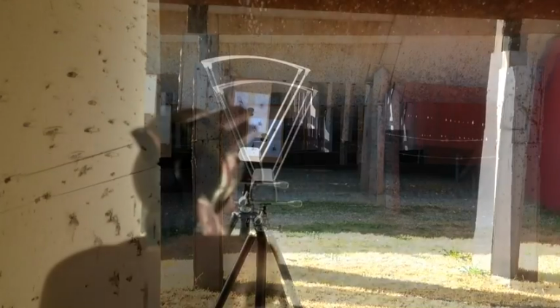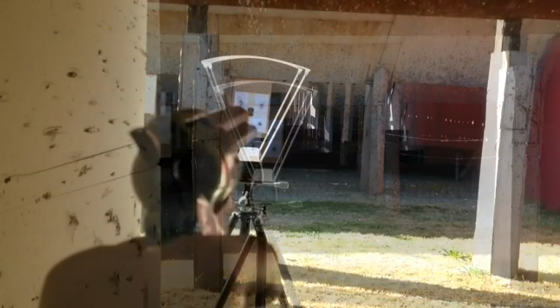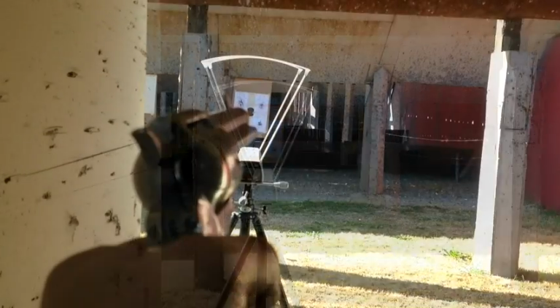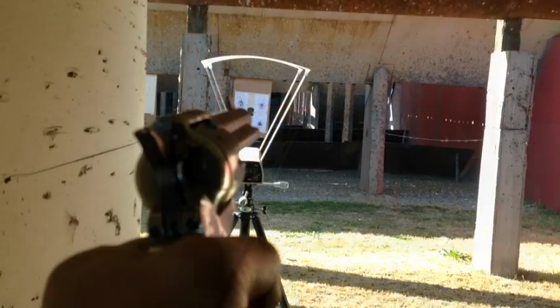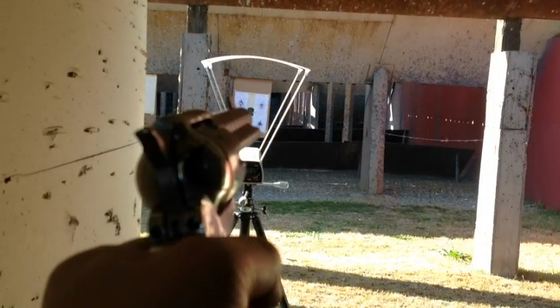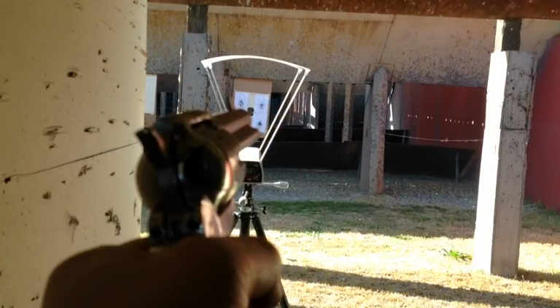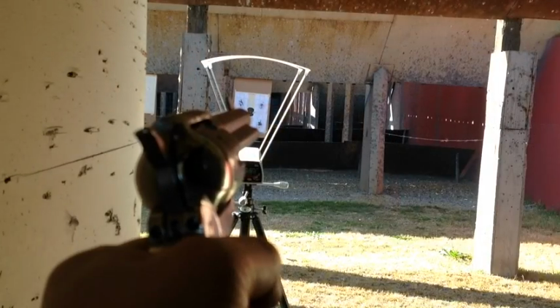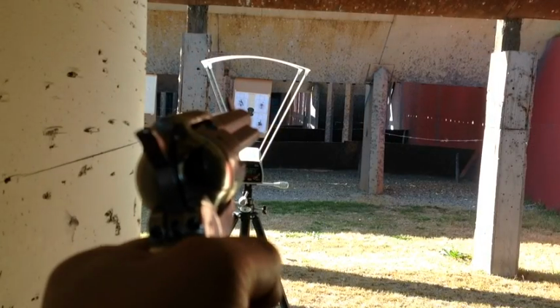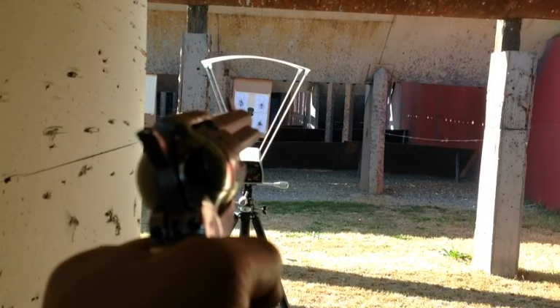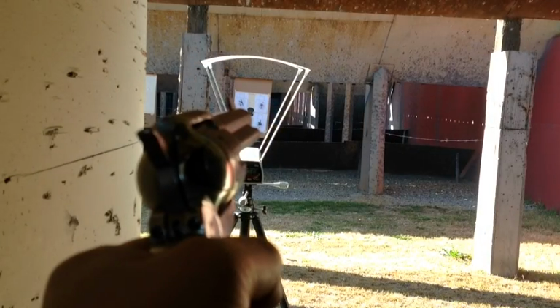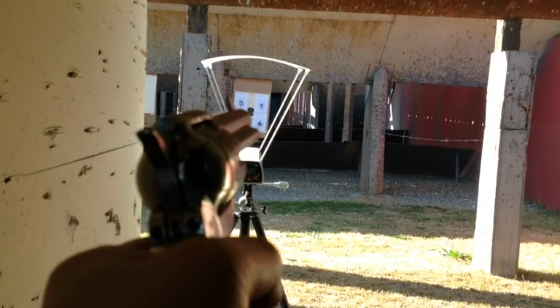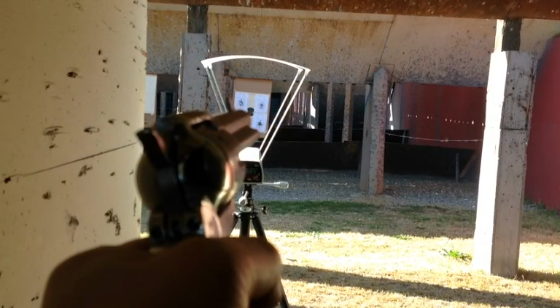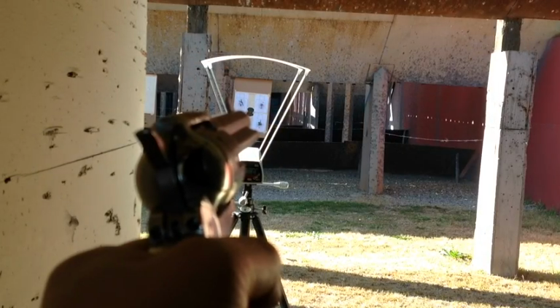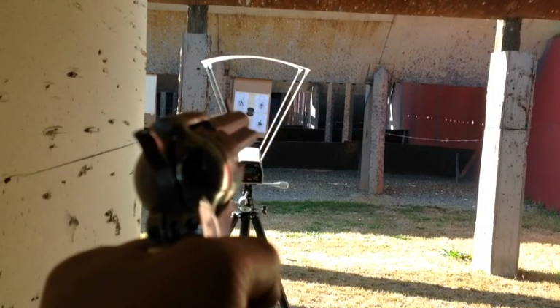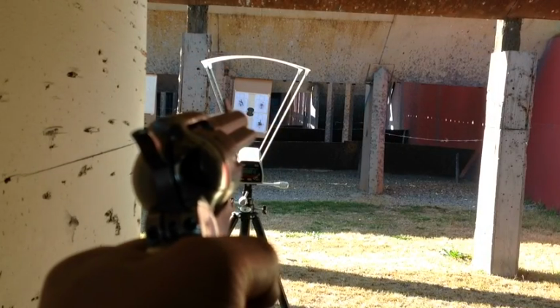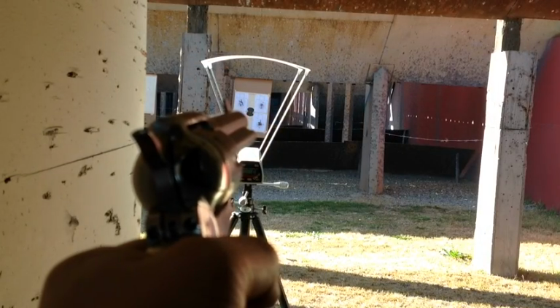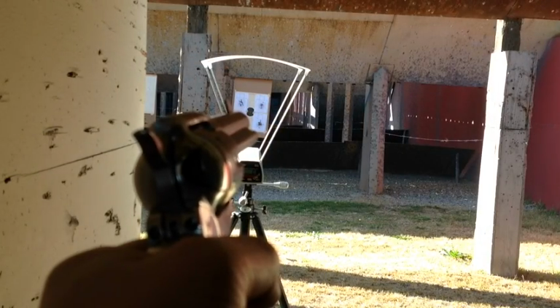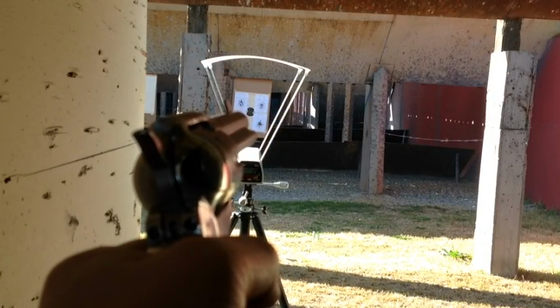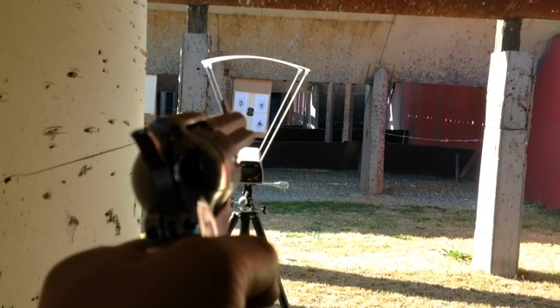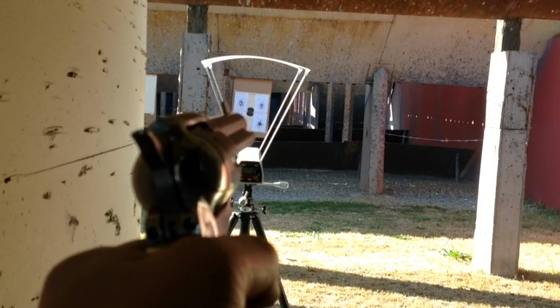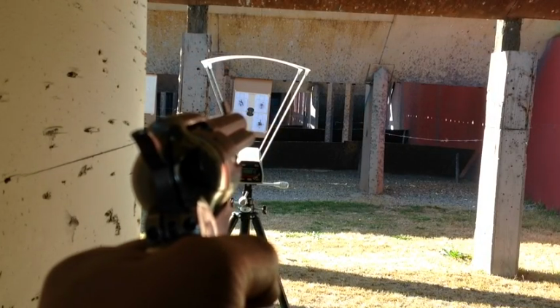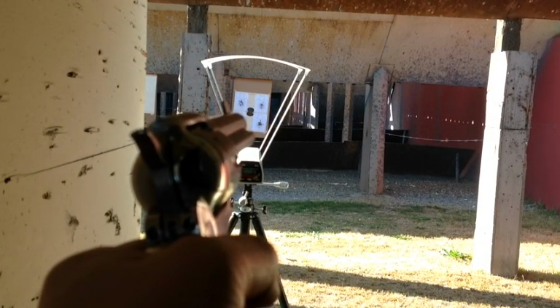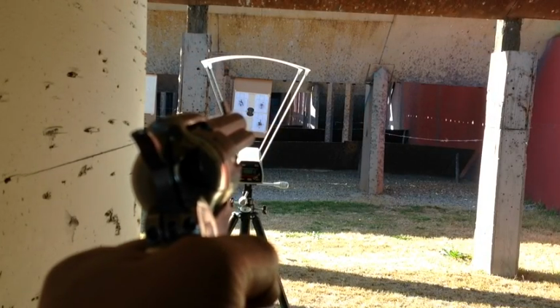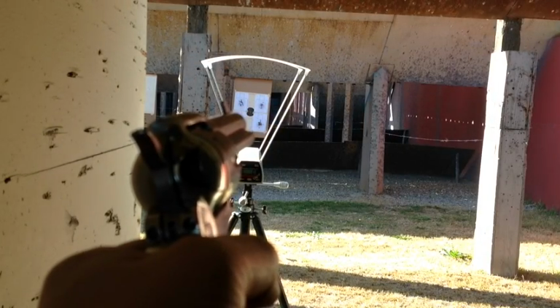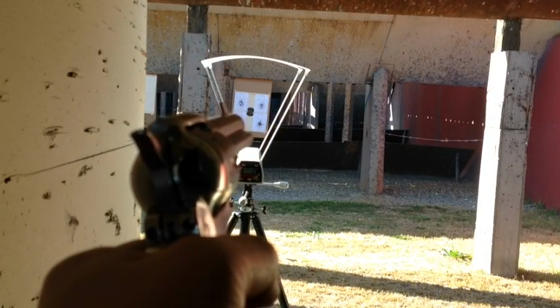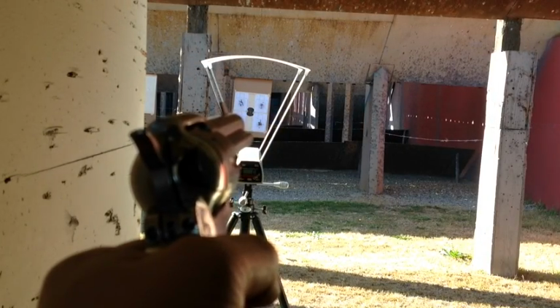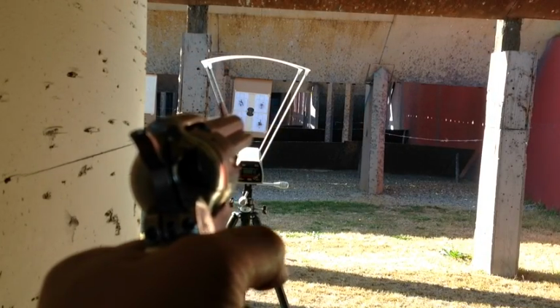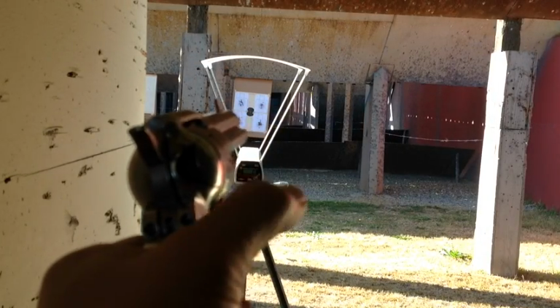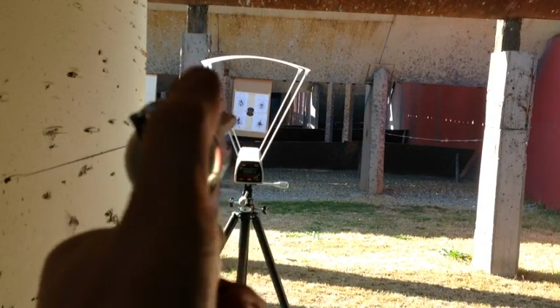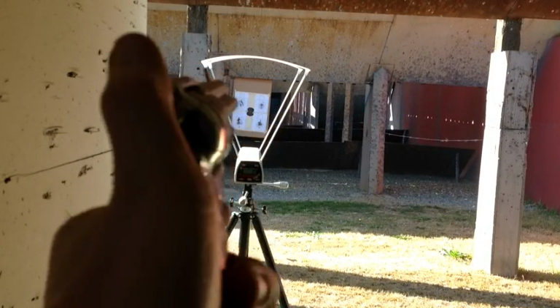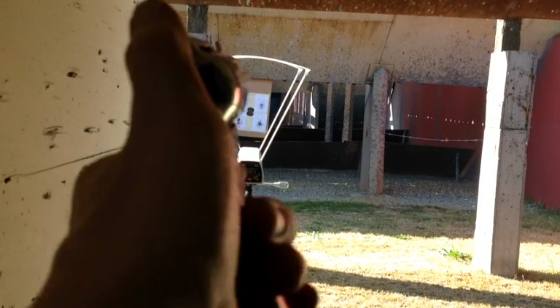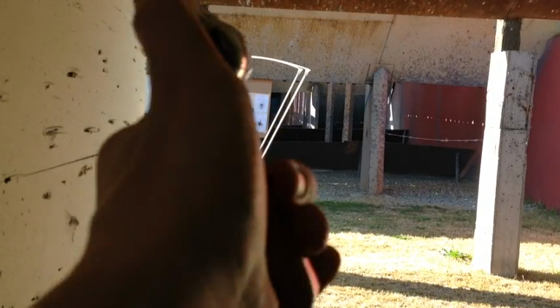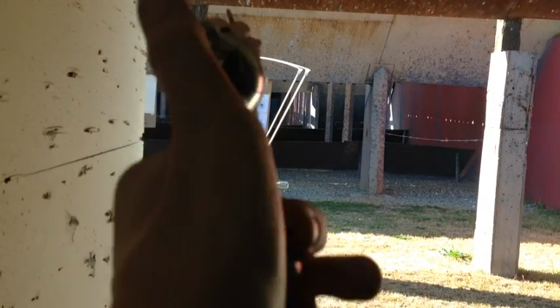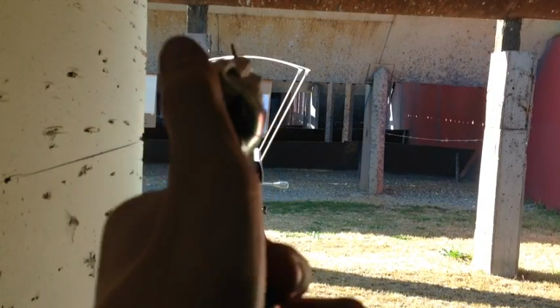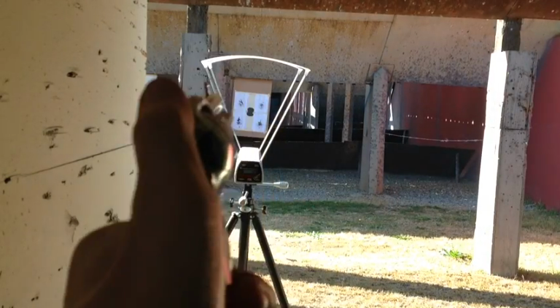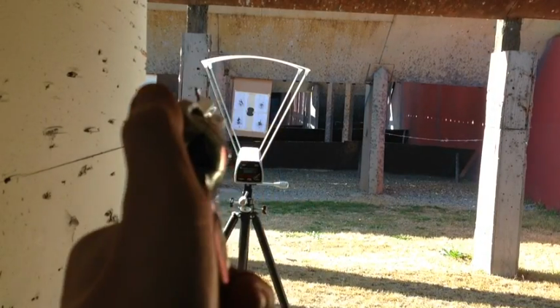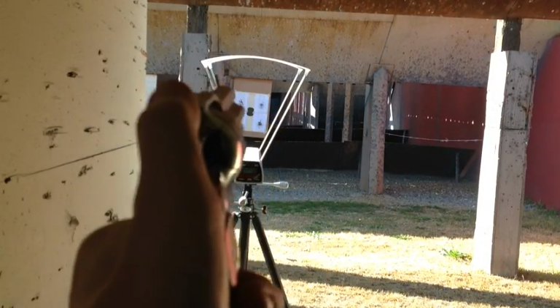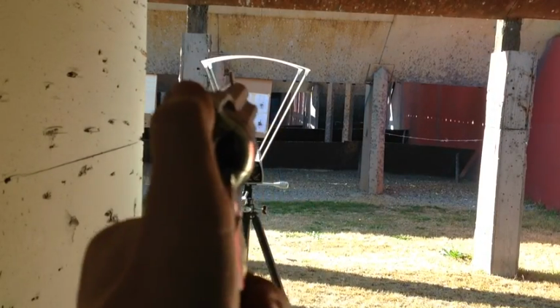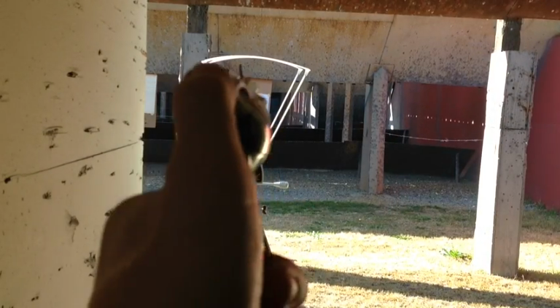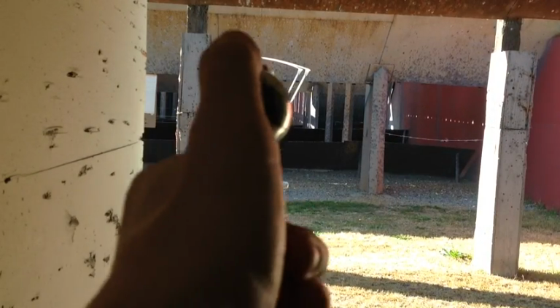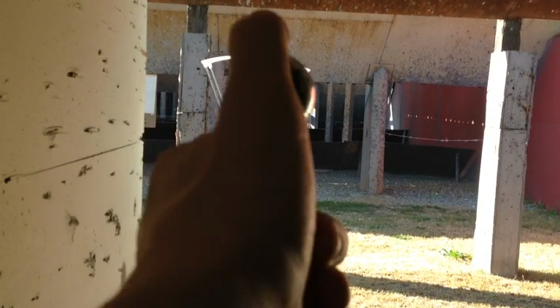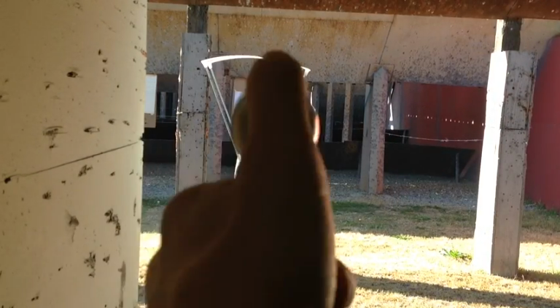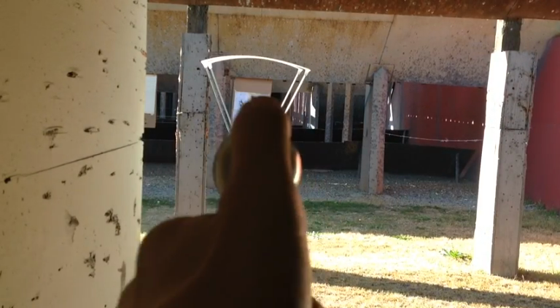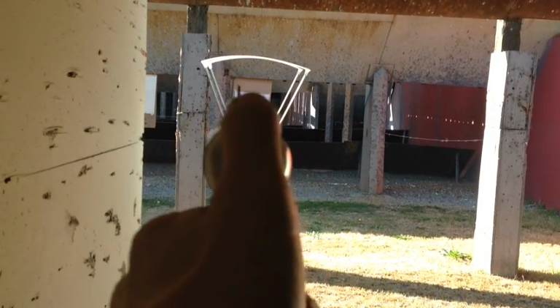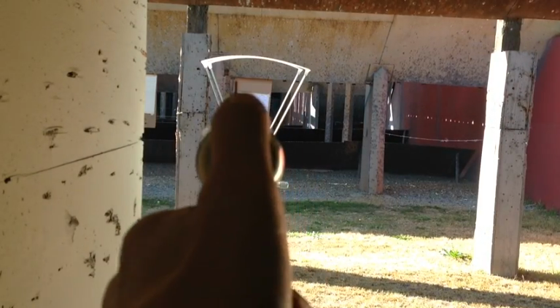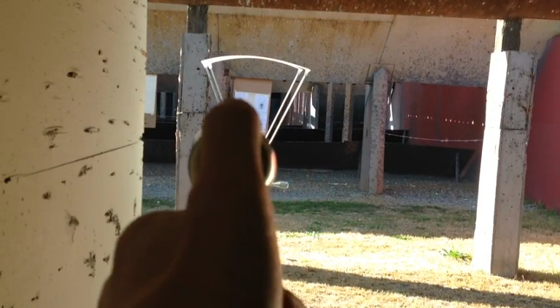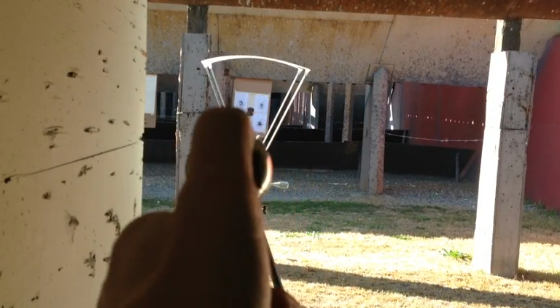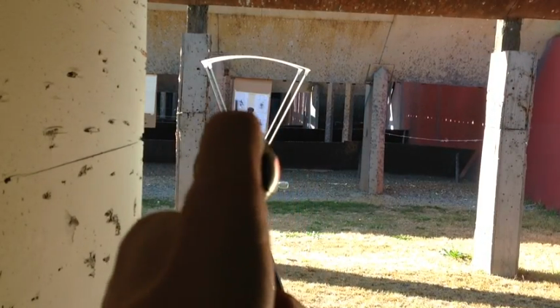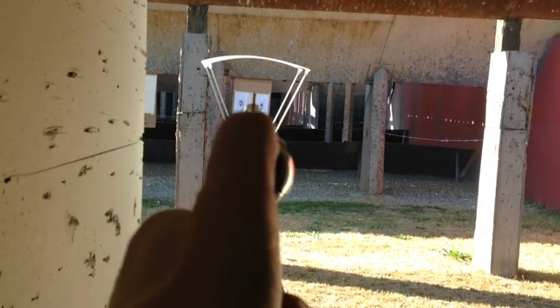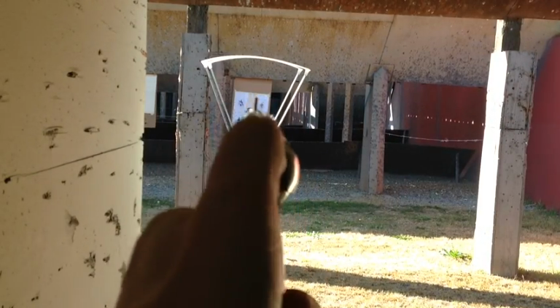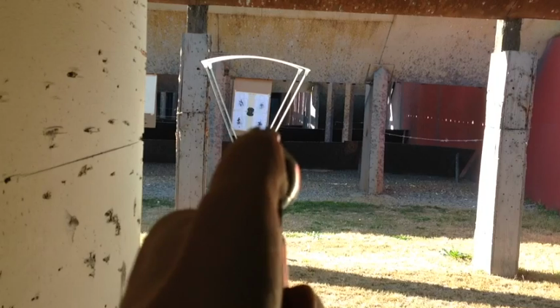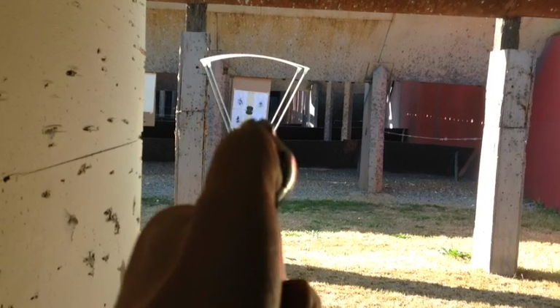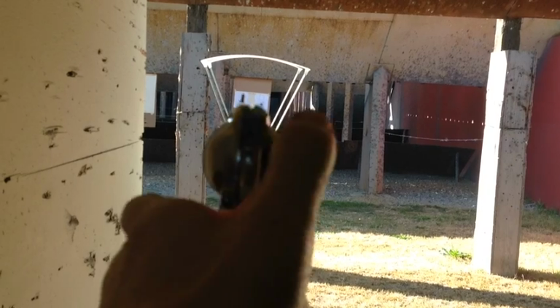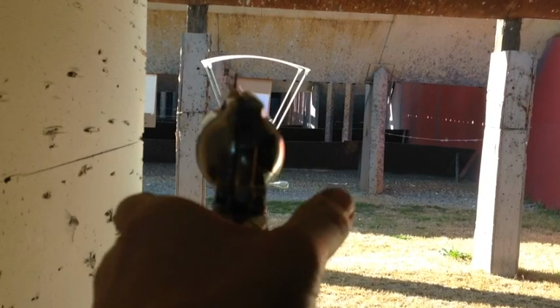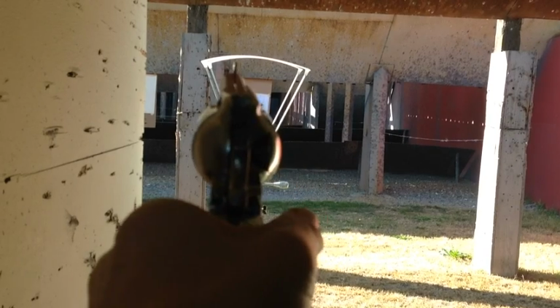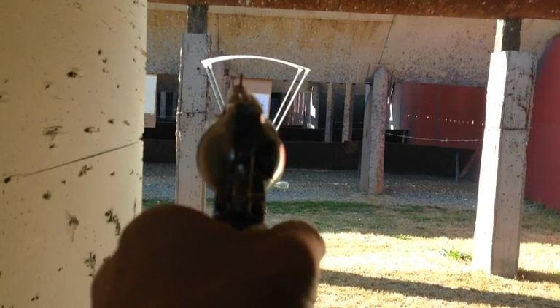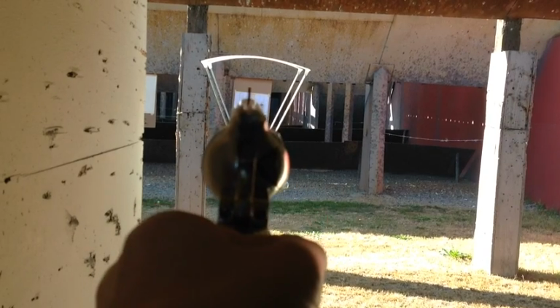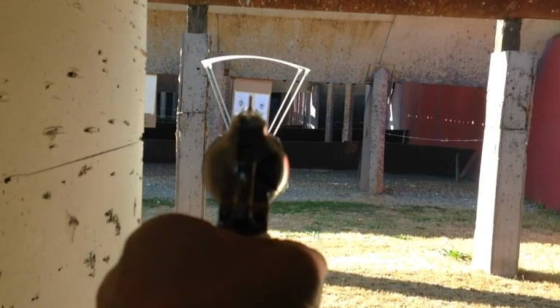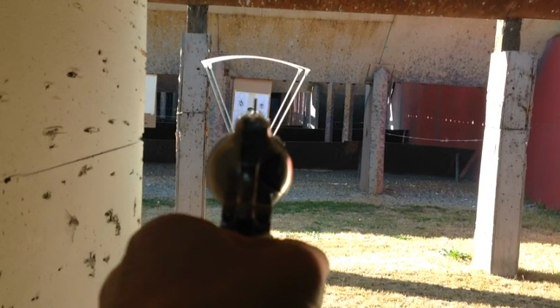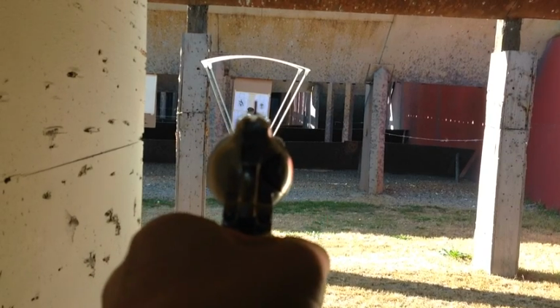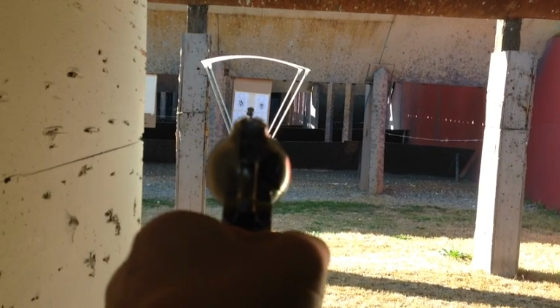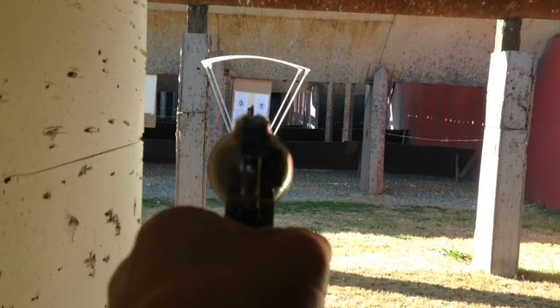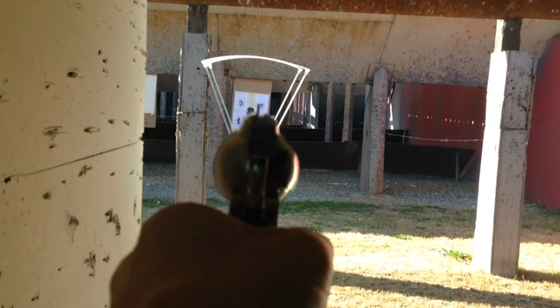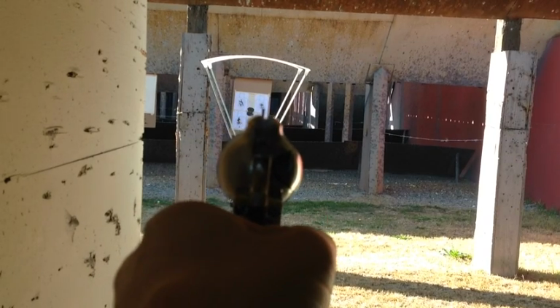So we're shooting 7.5 grains of Unique and we're doing the chronograph testing. Here we go.